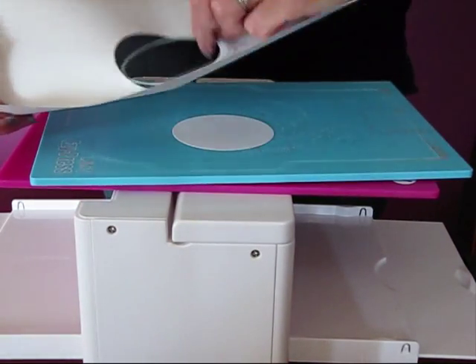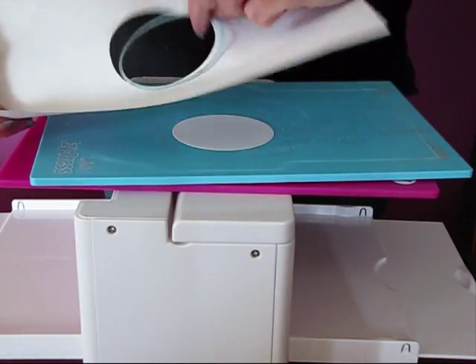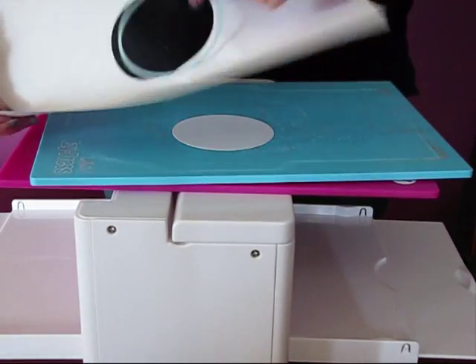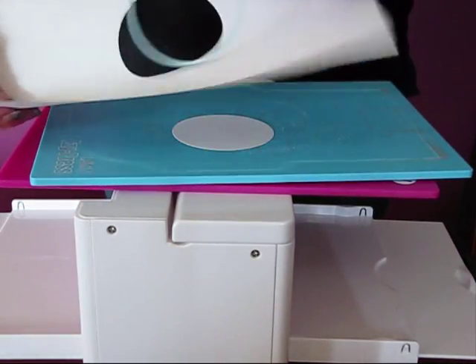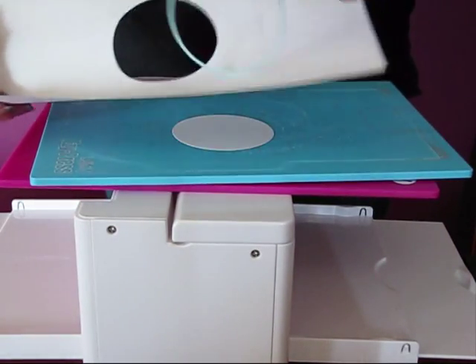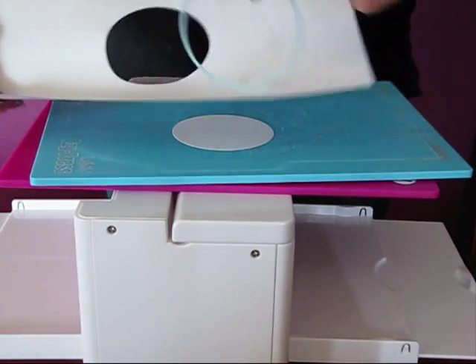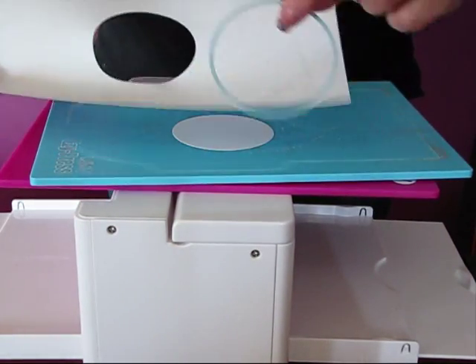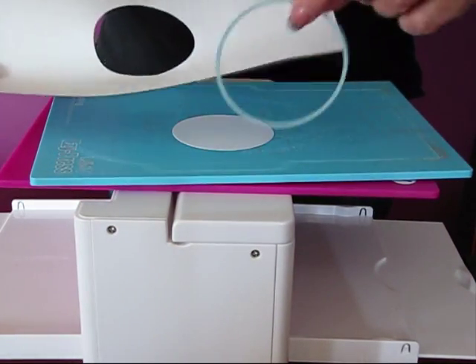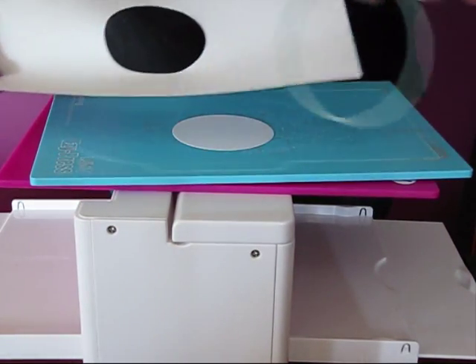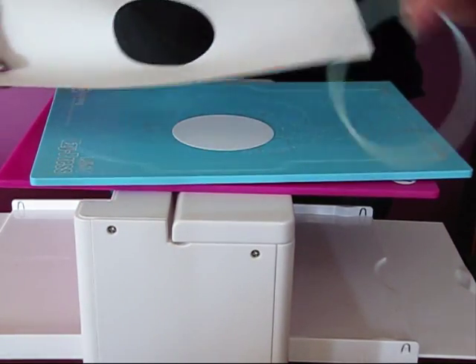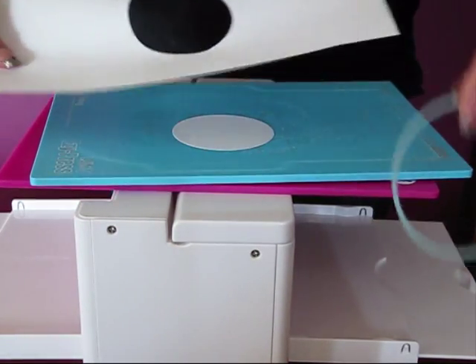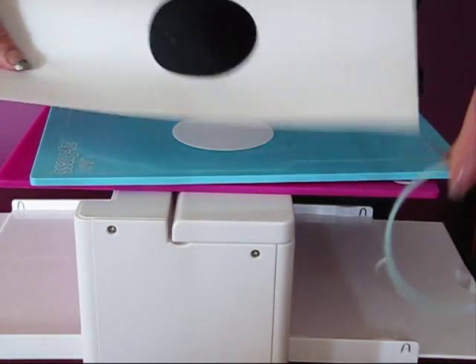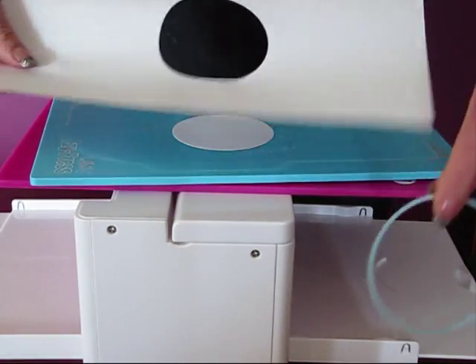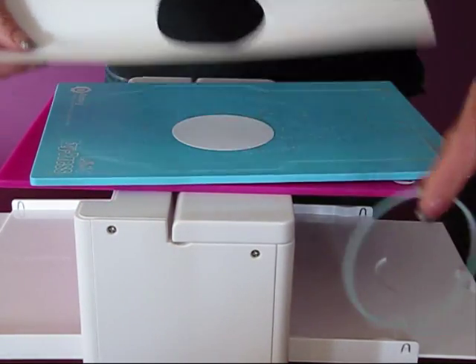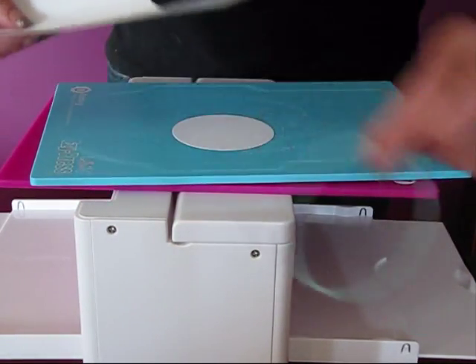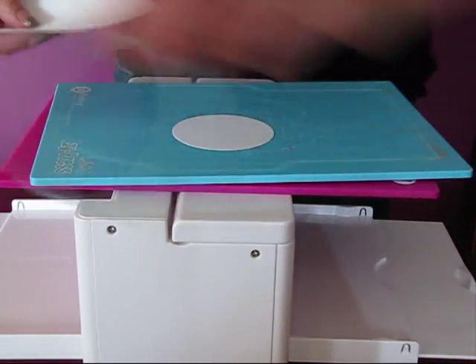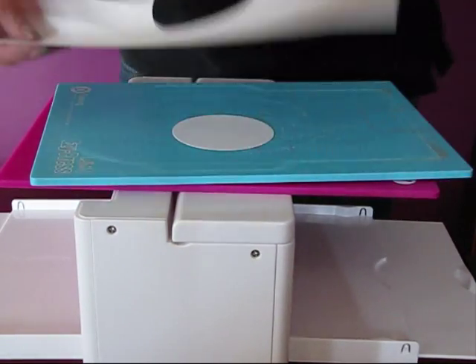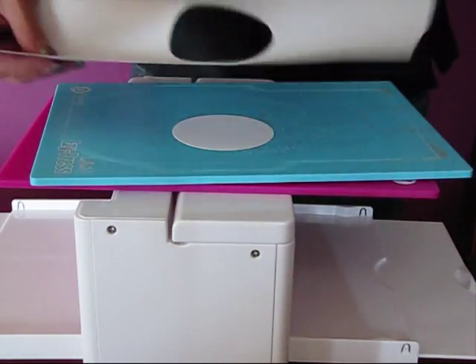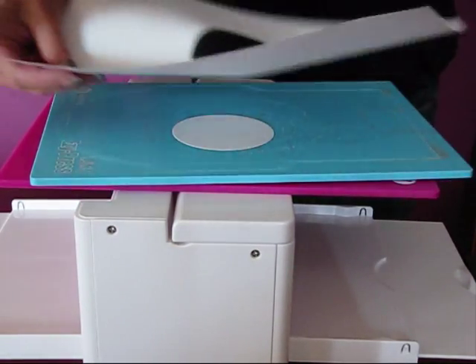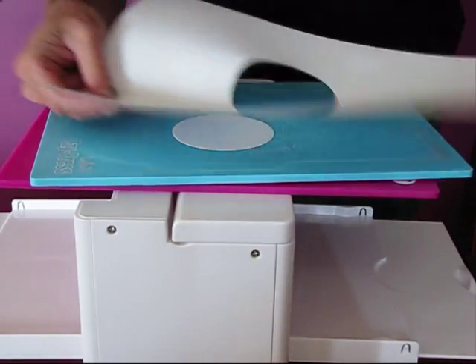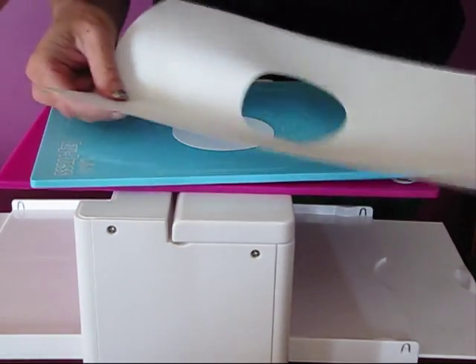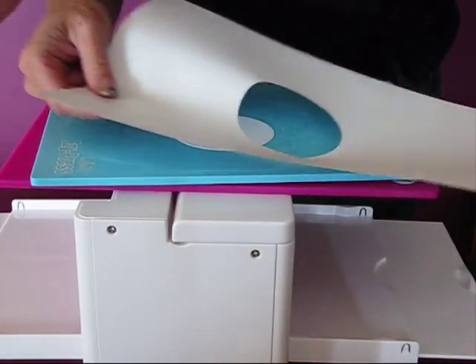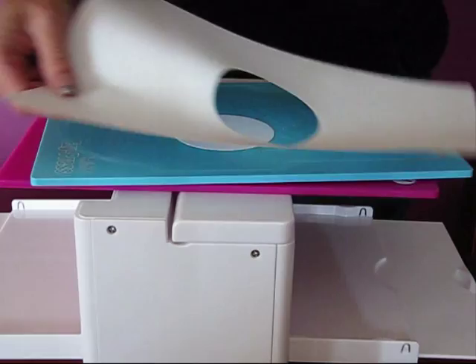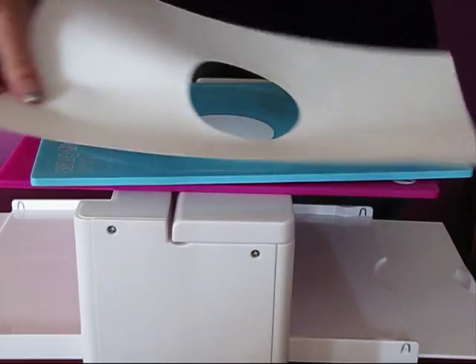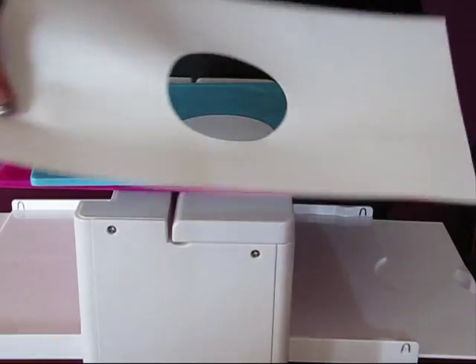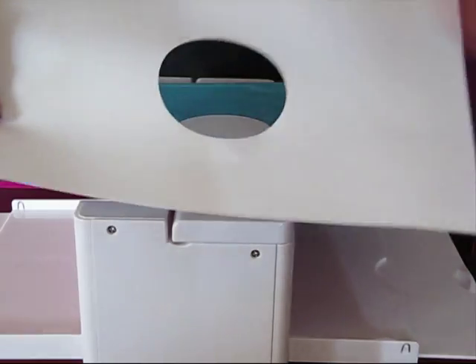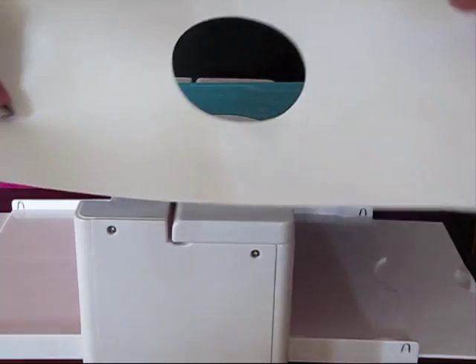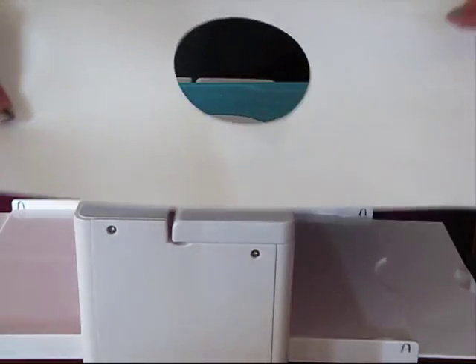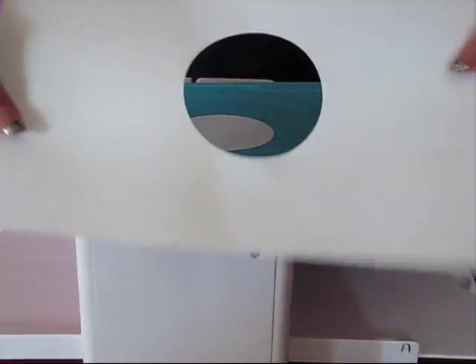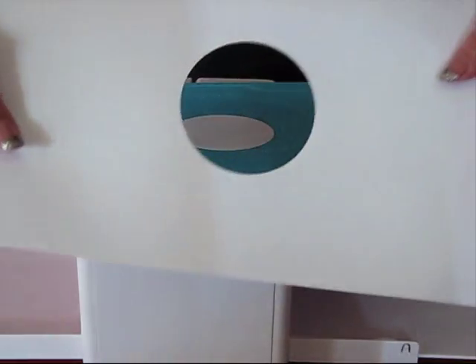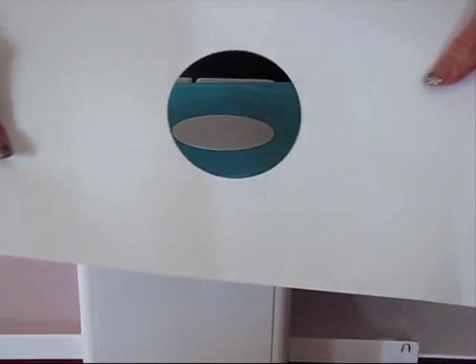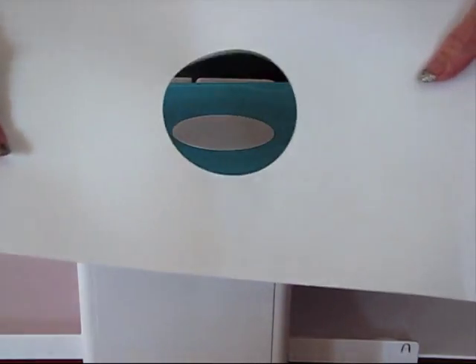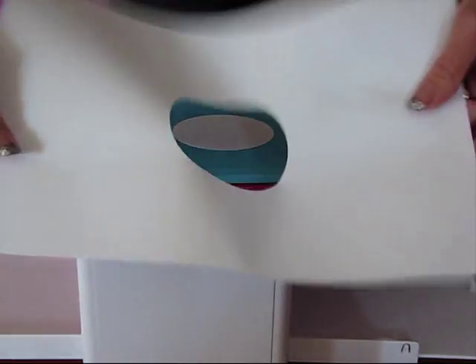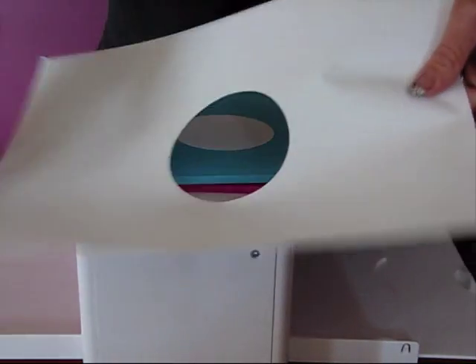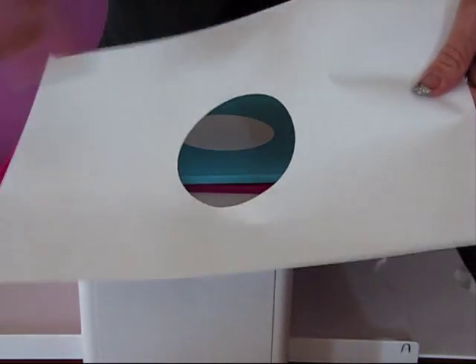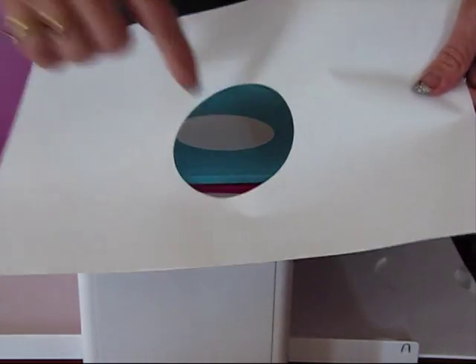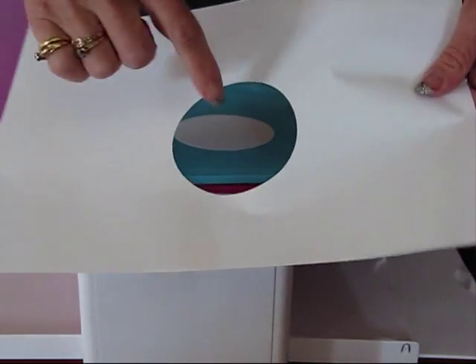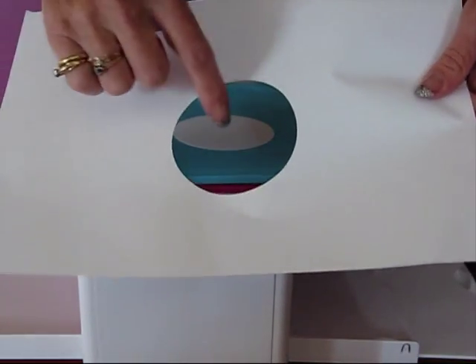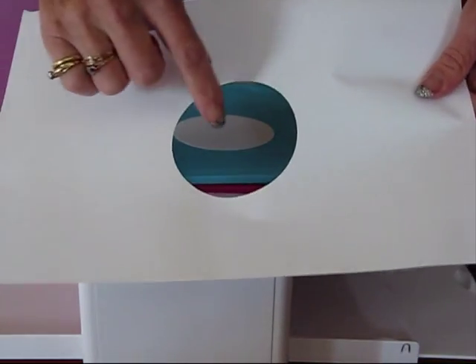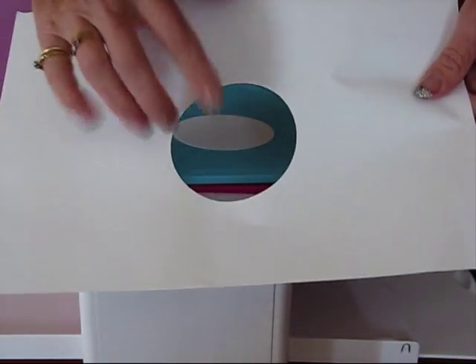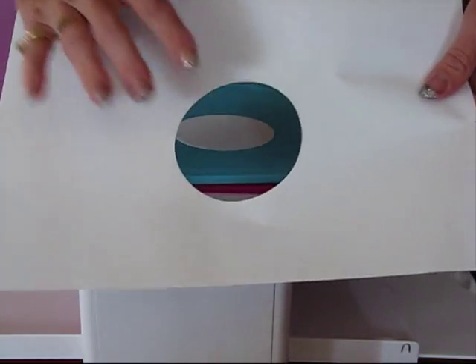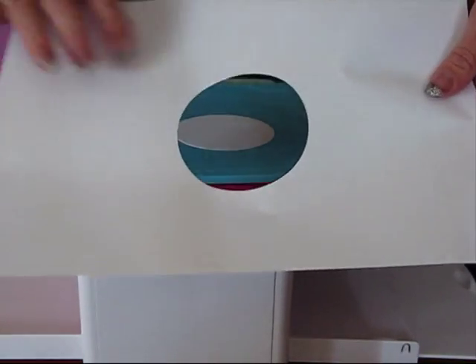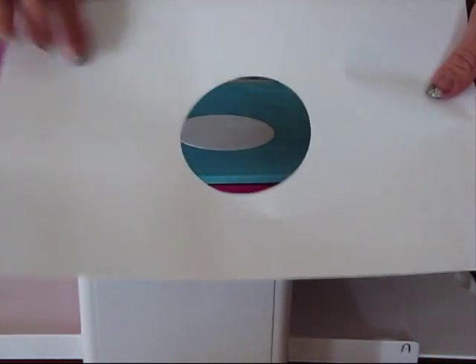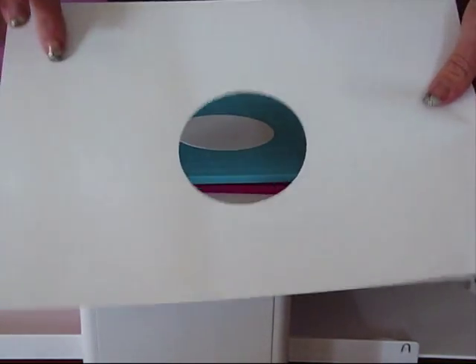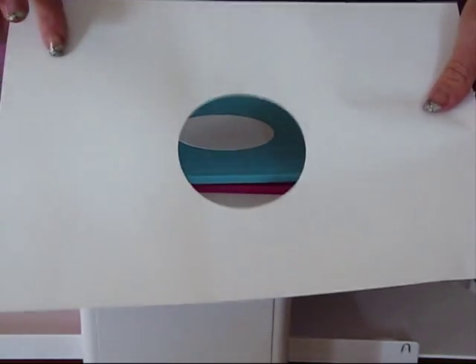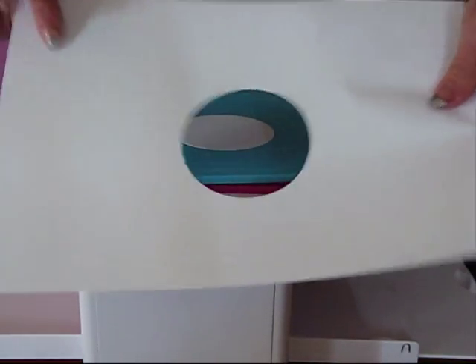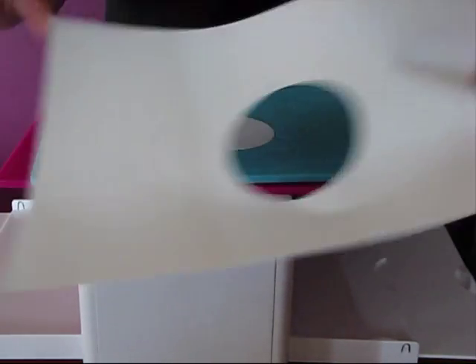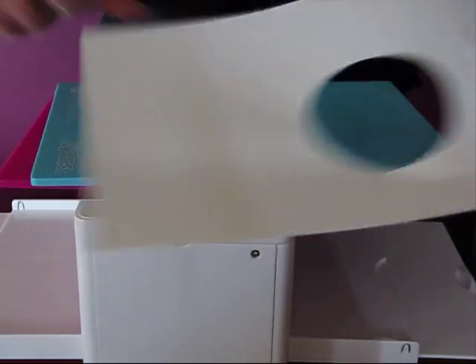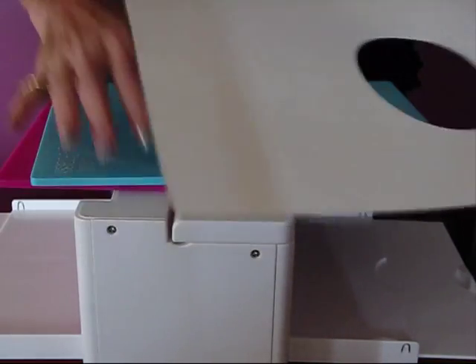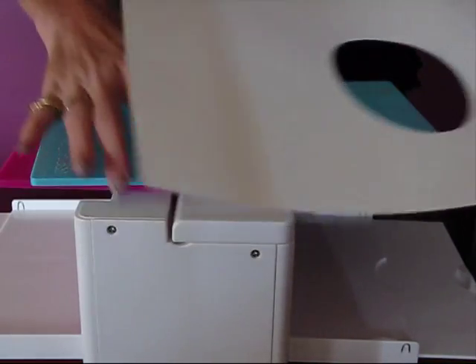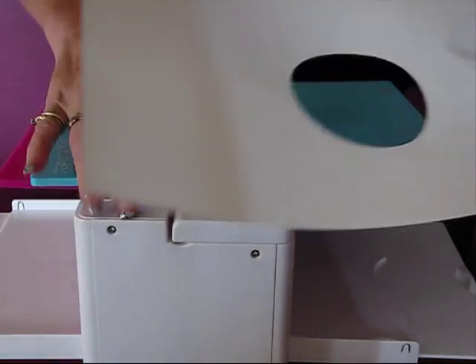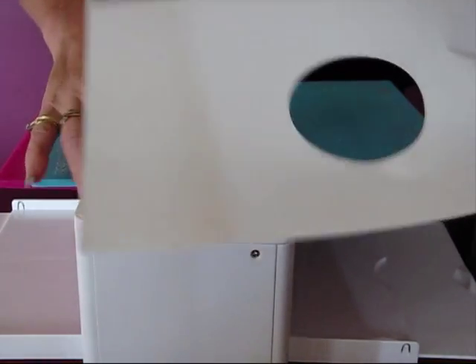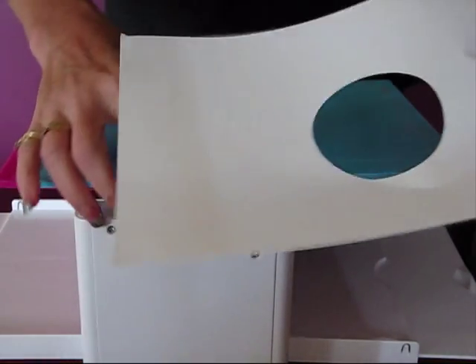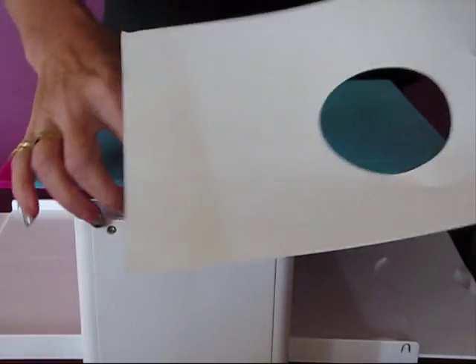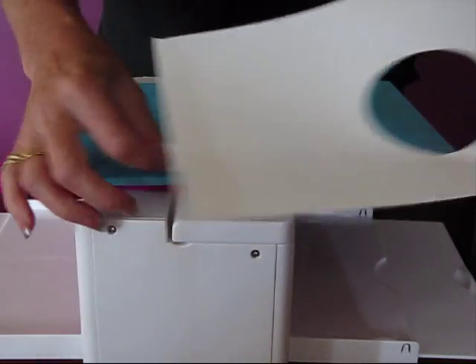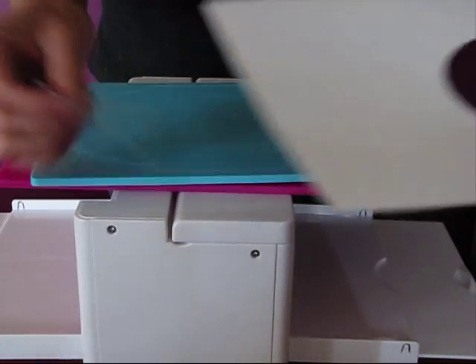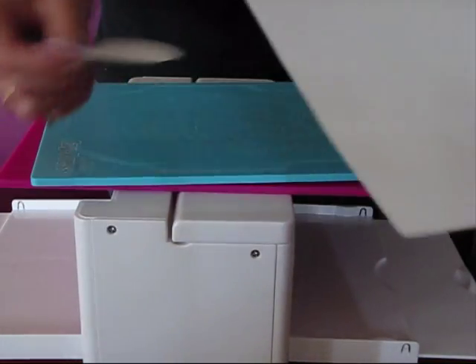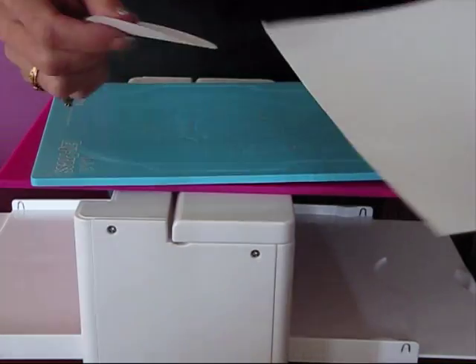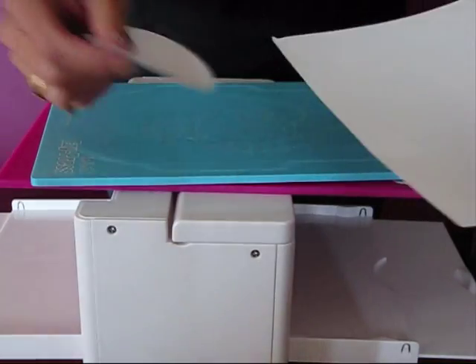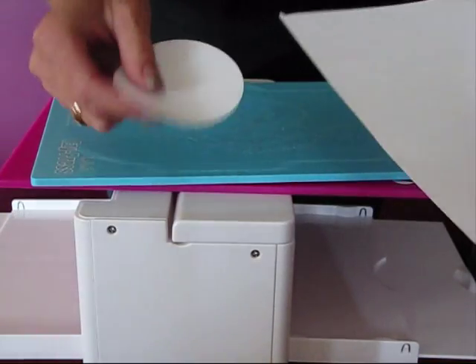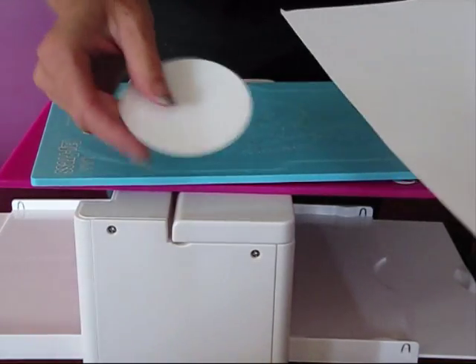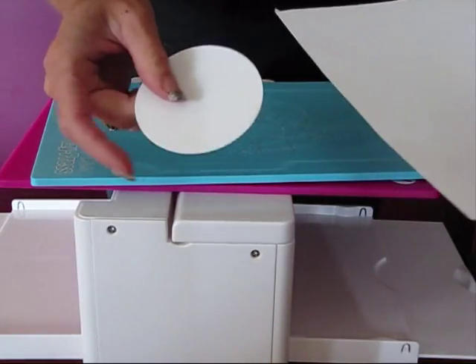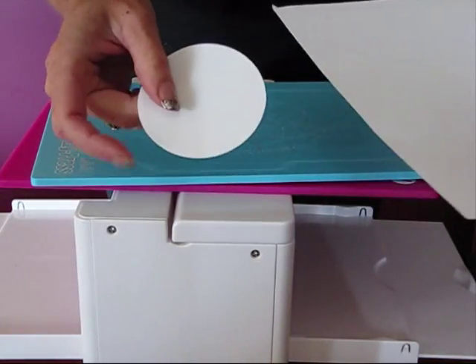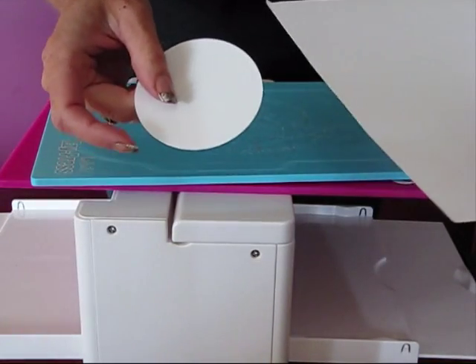So there's a little circle cut out there. And this is the part we want to use, not this part.